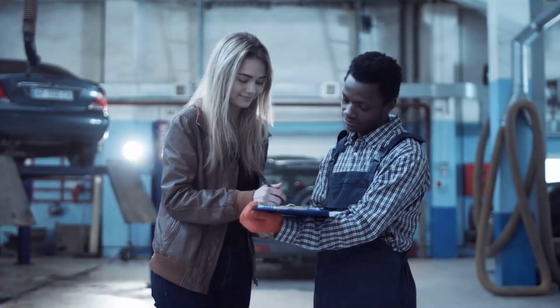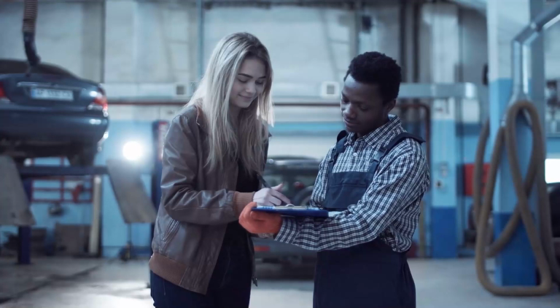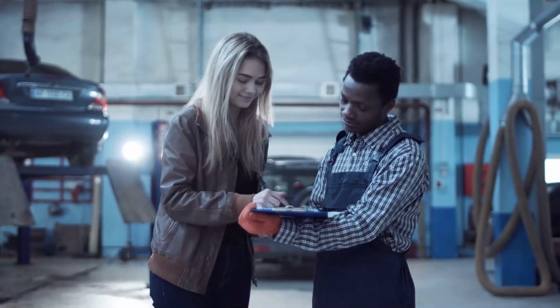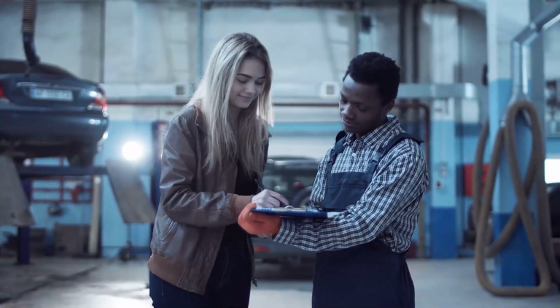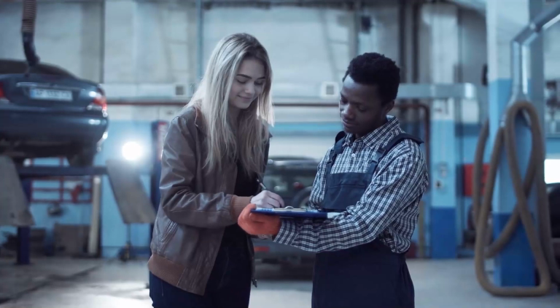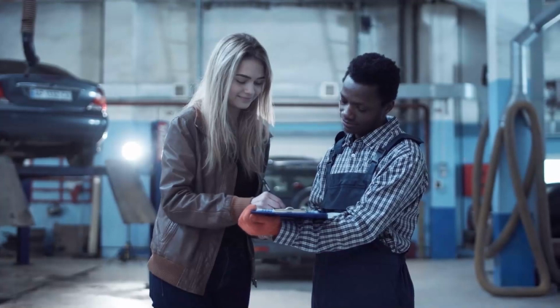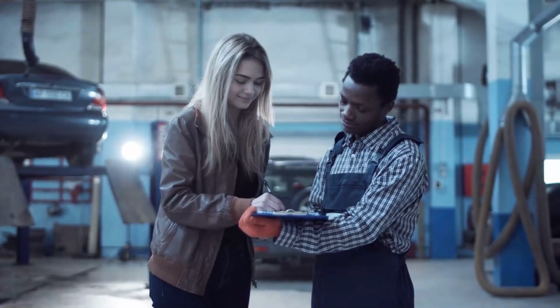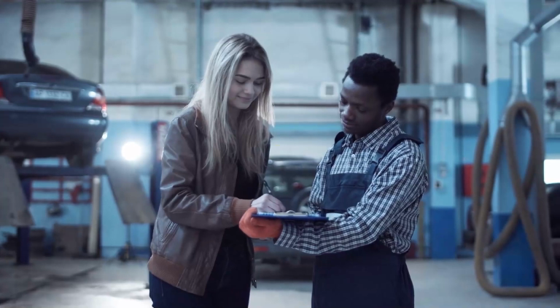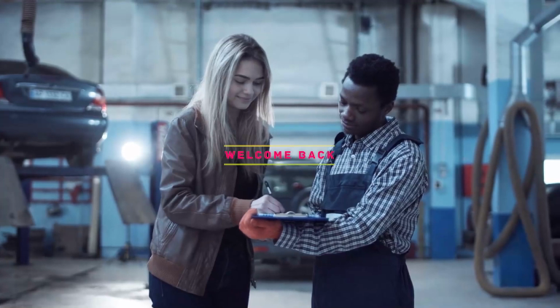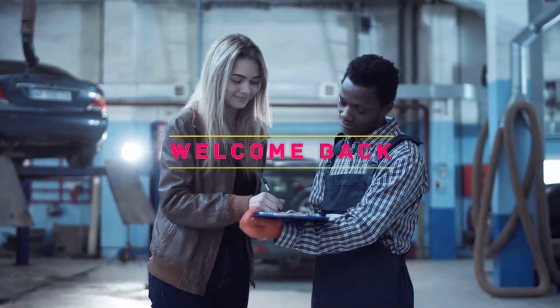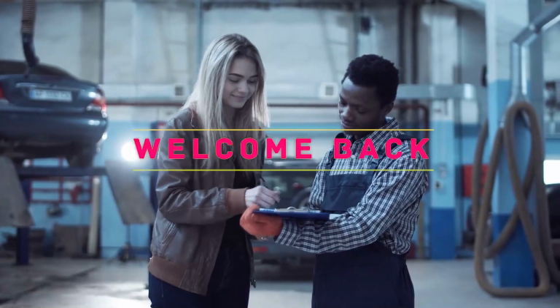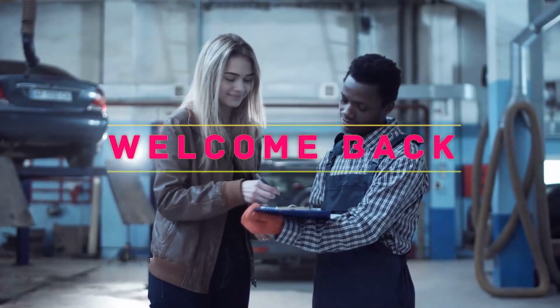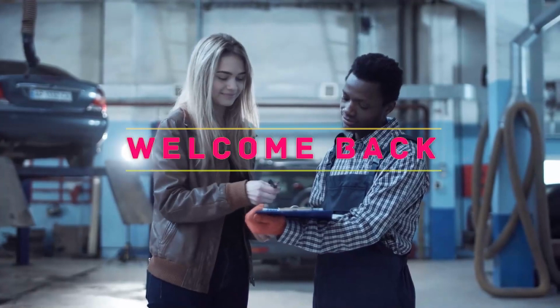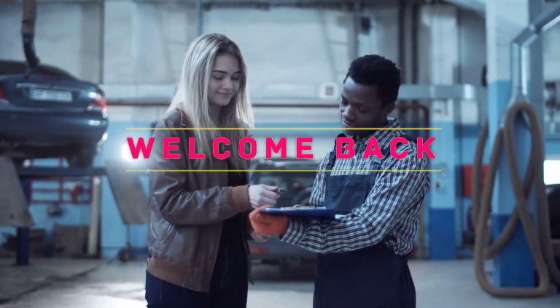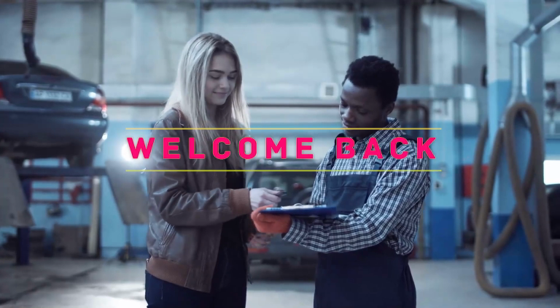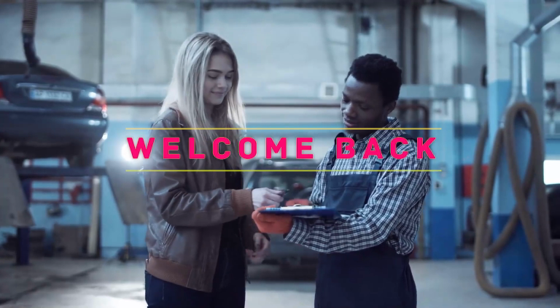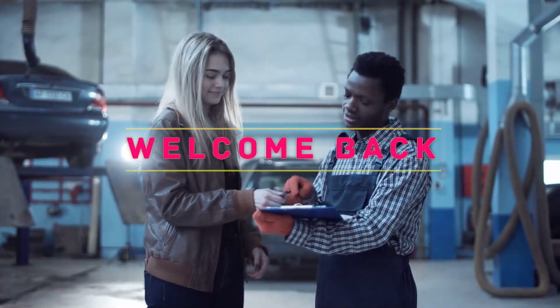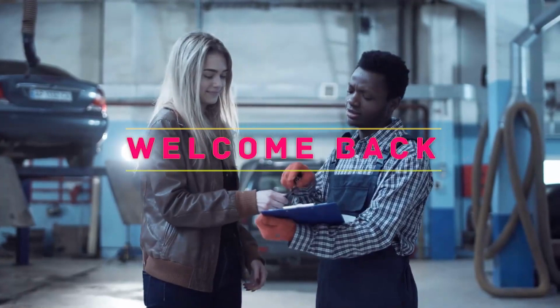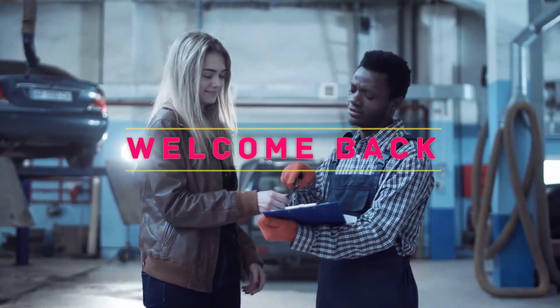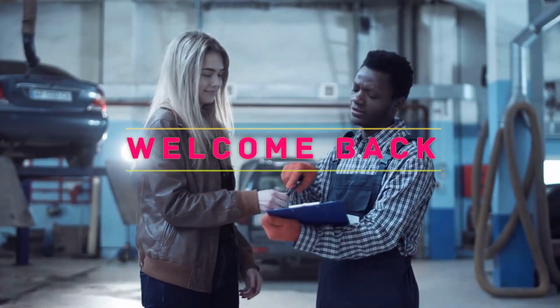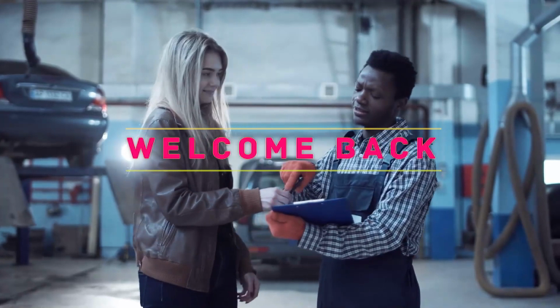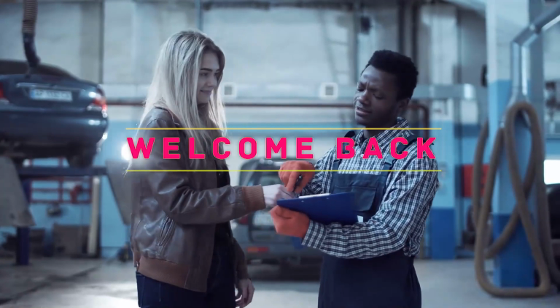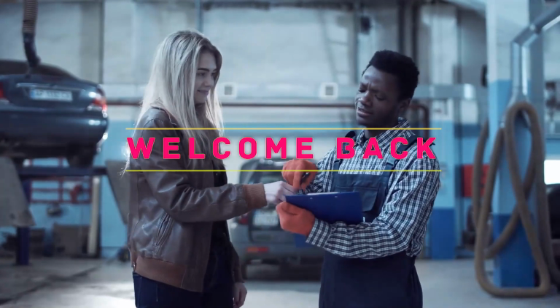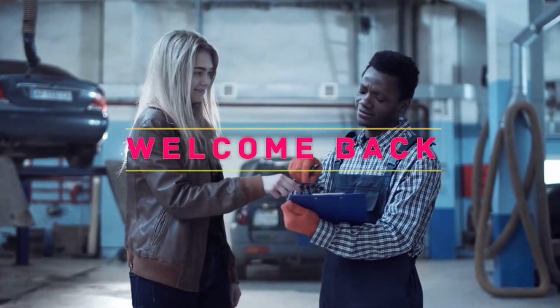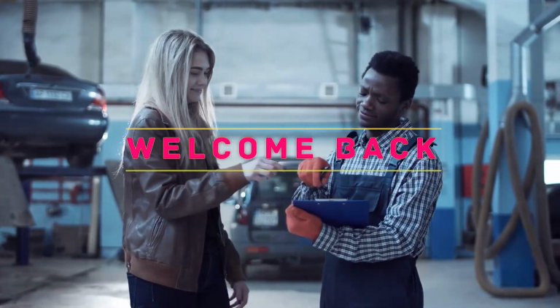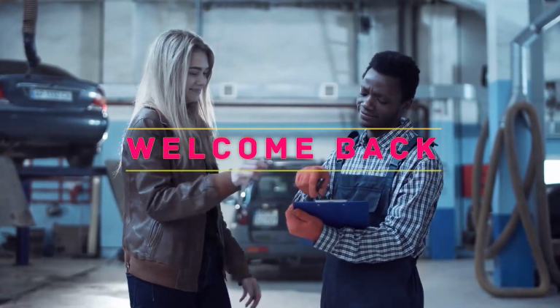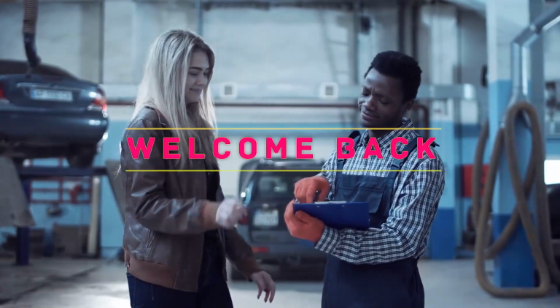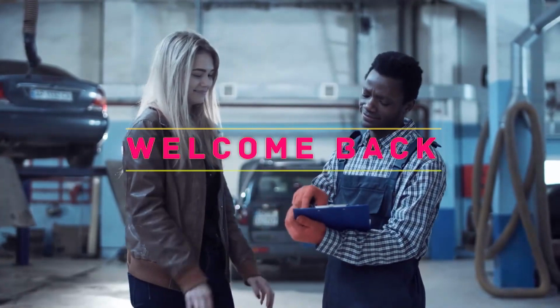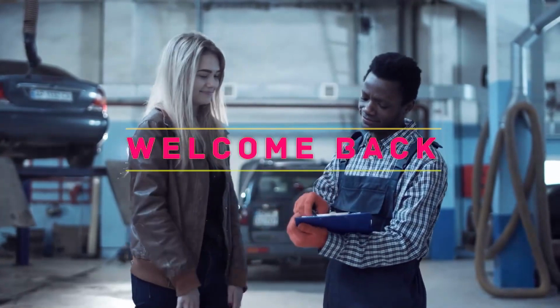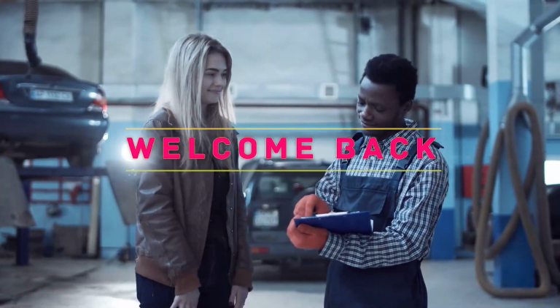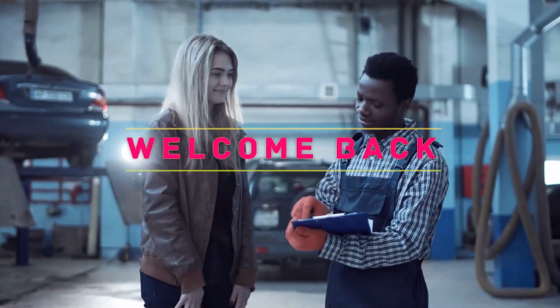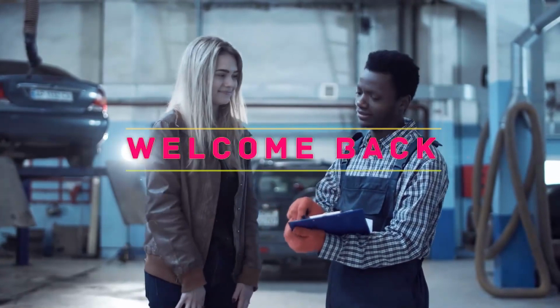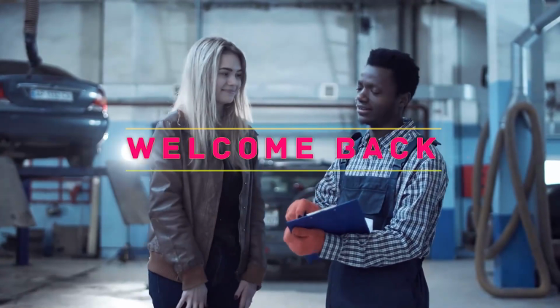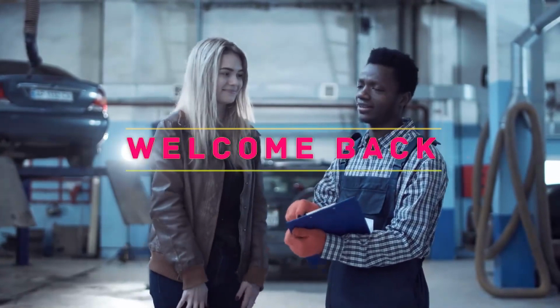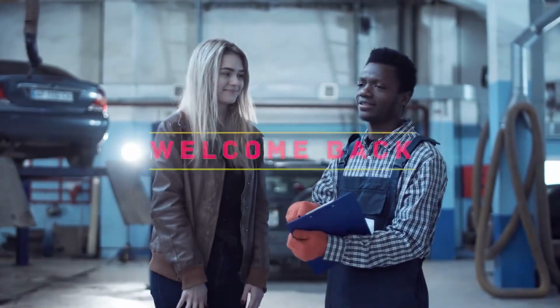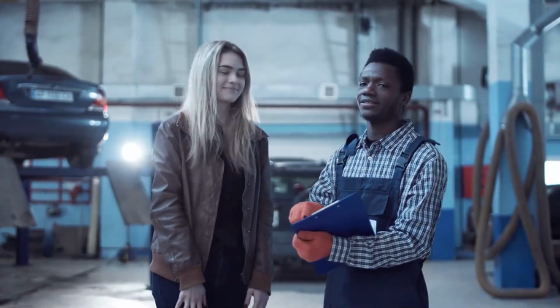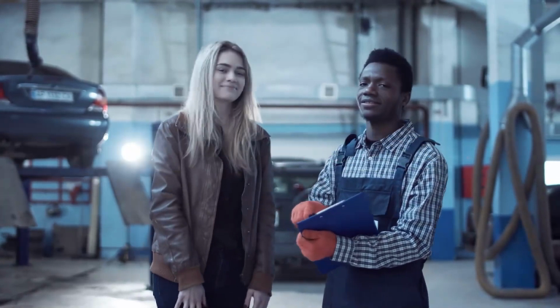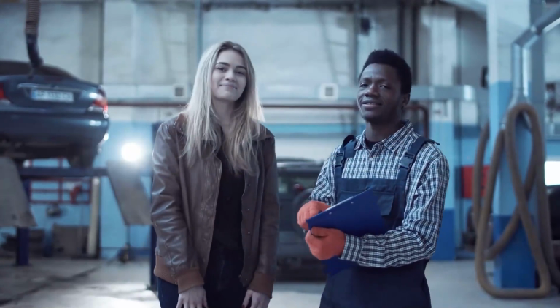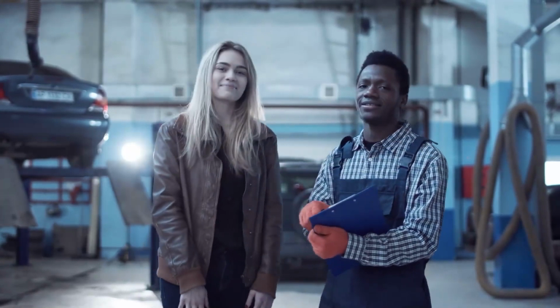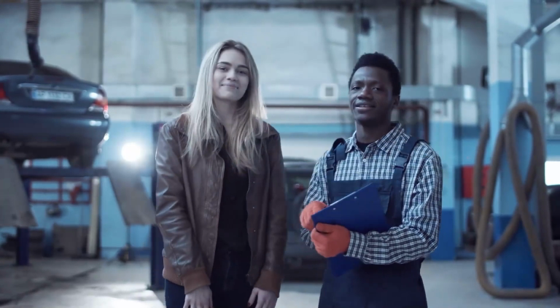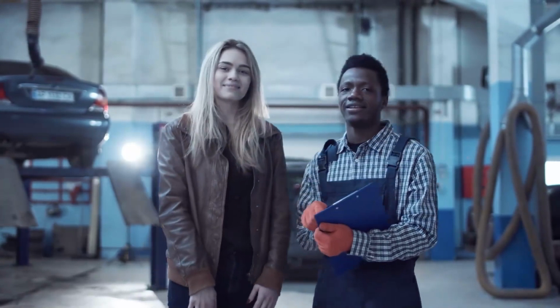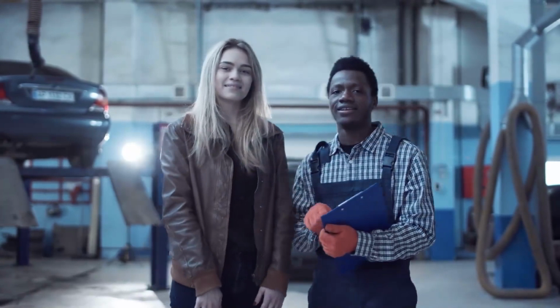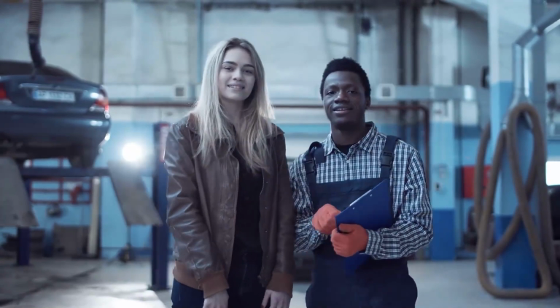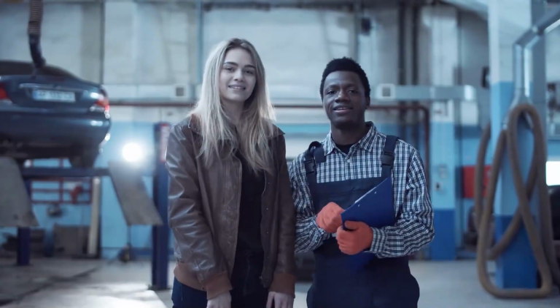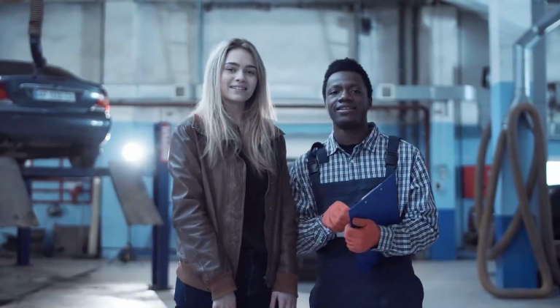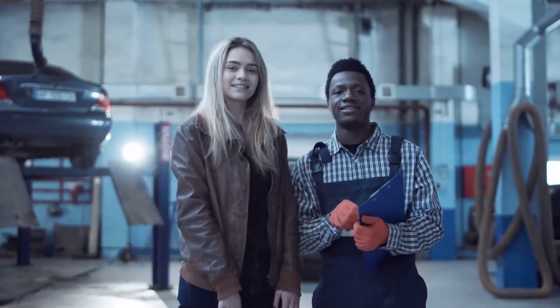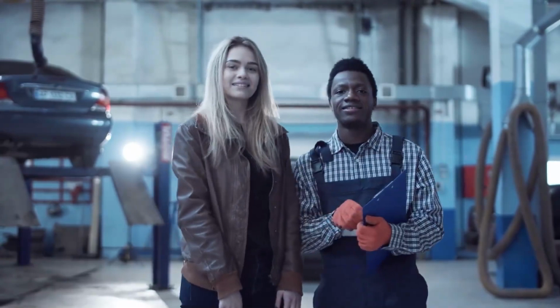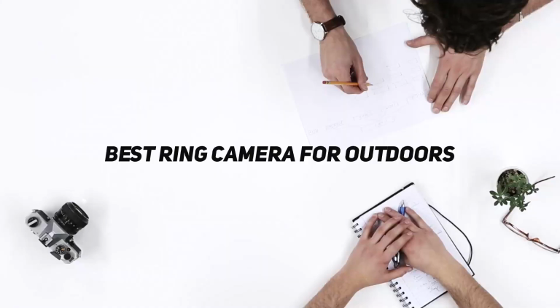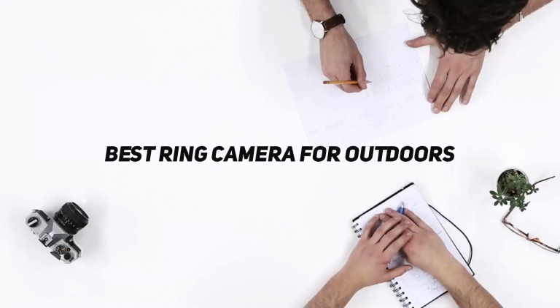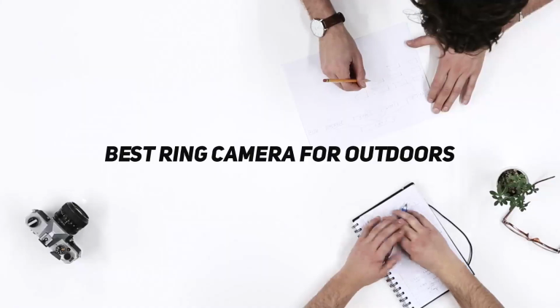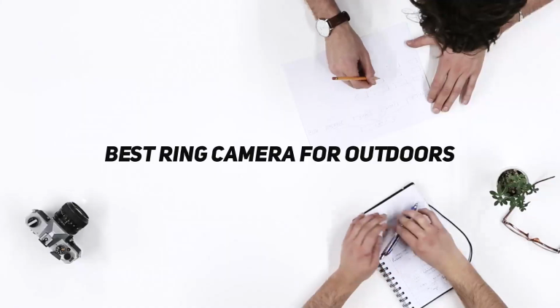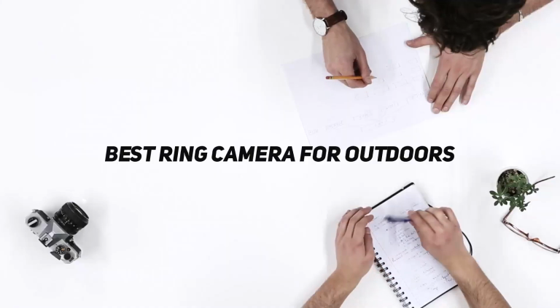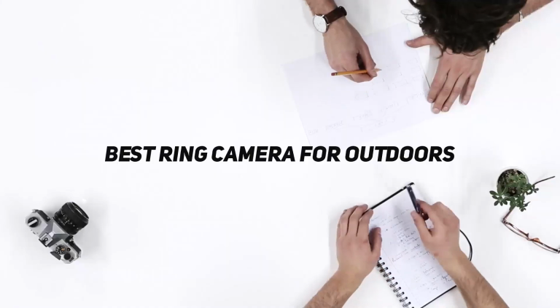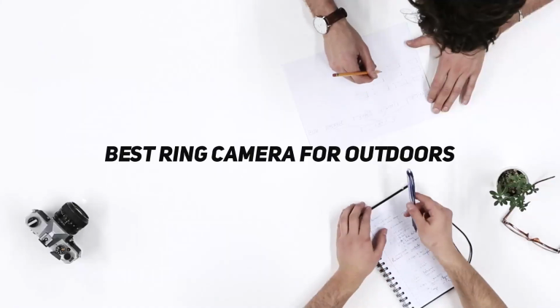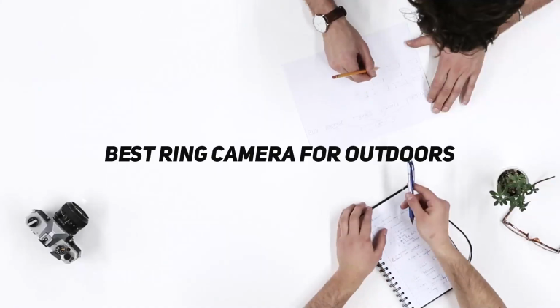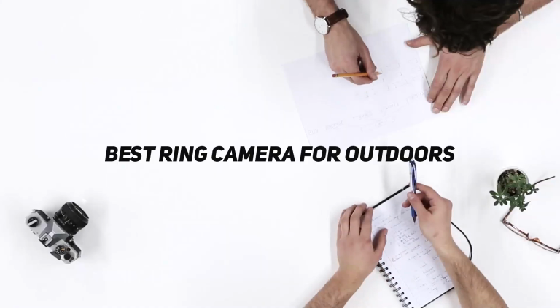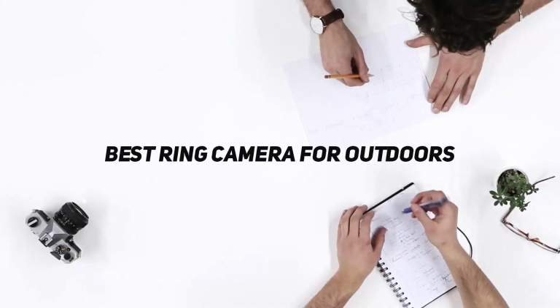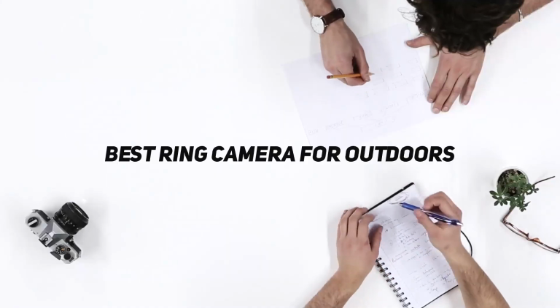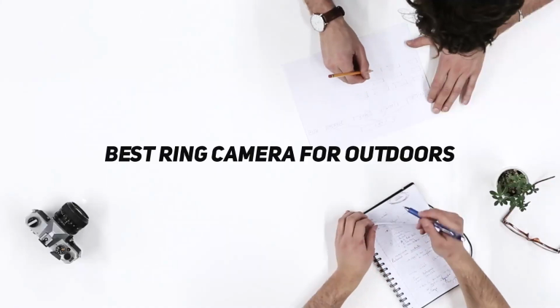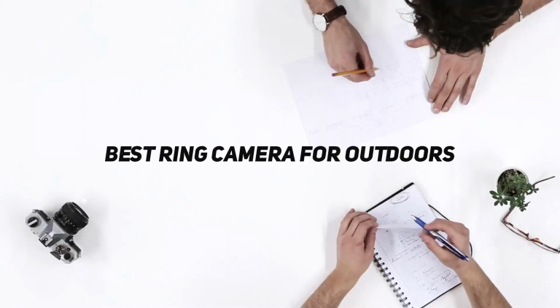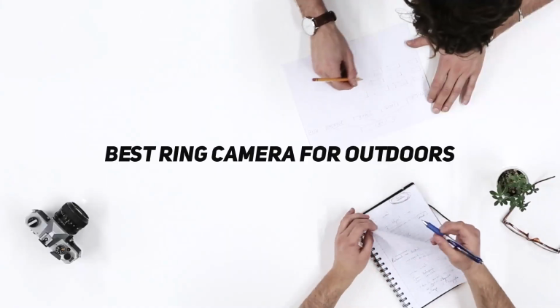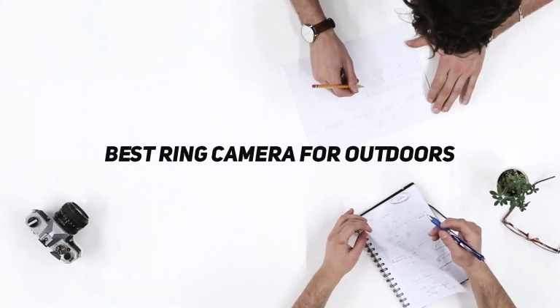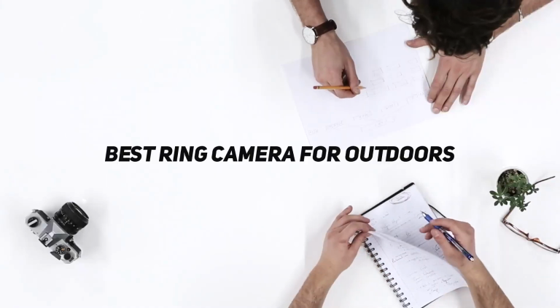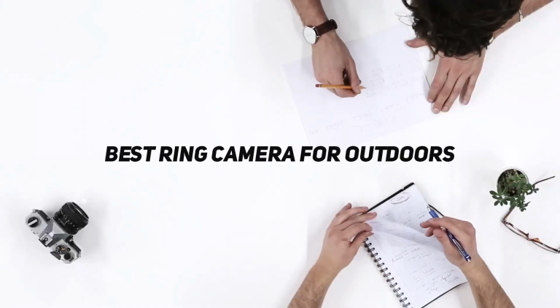Hey, welcome back to my channel. In this video I'm going to talk about the top five best ring cameras for outdoors.